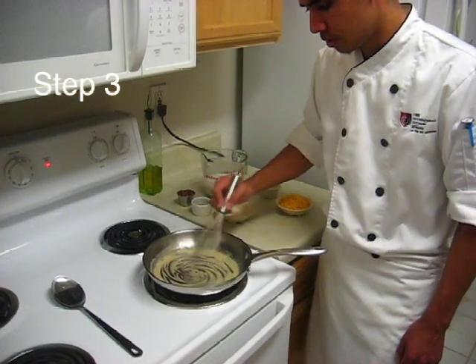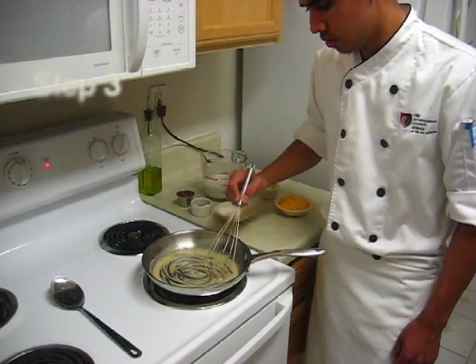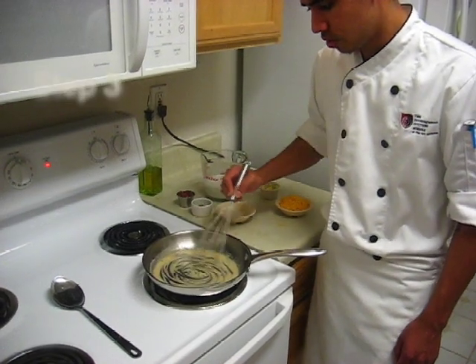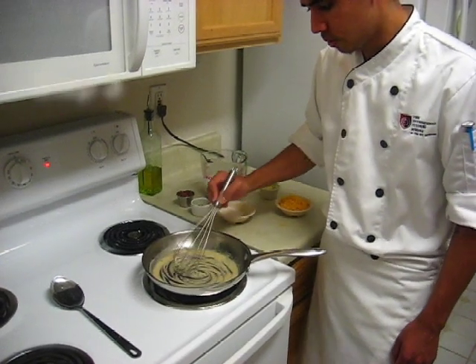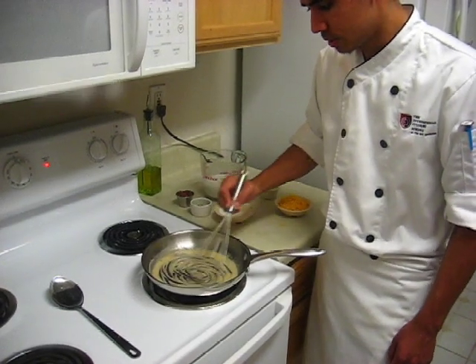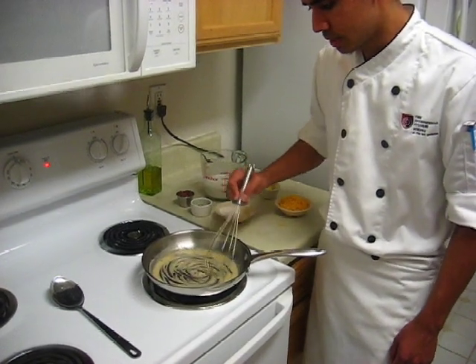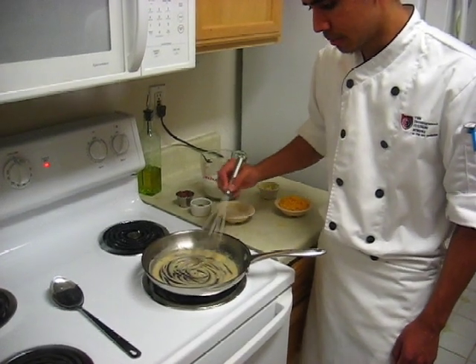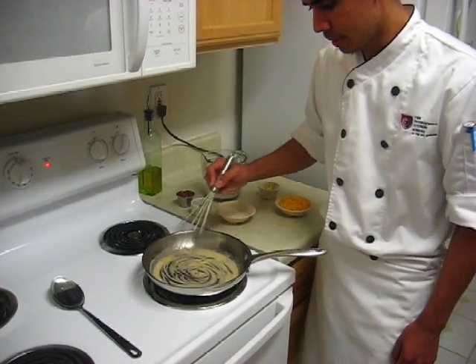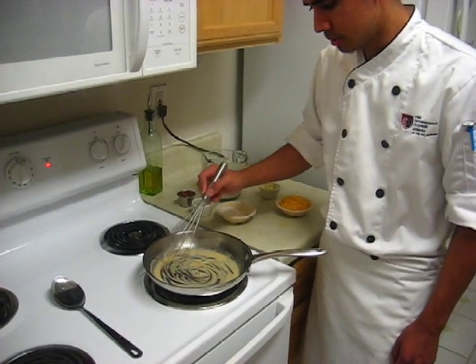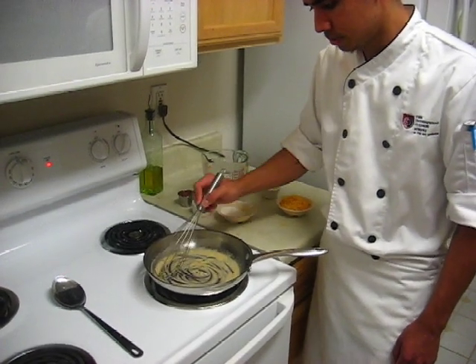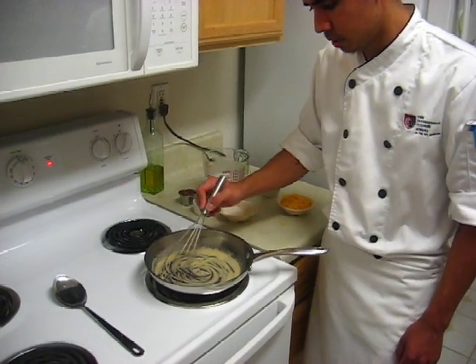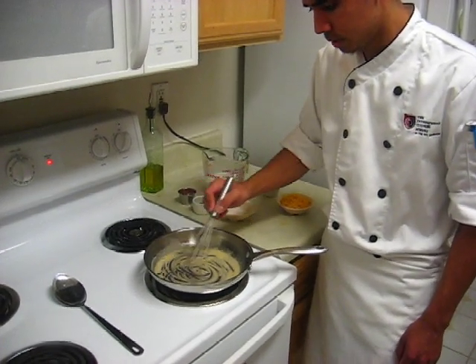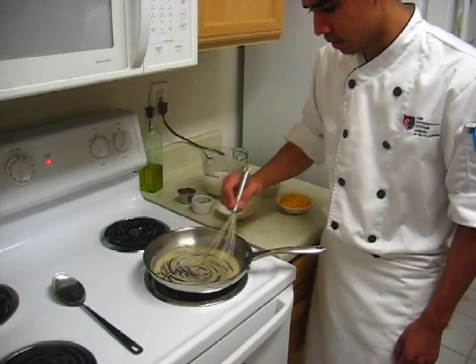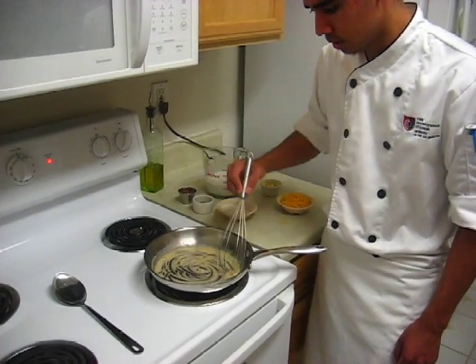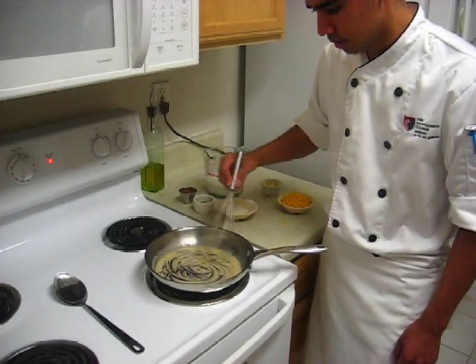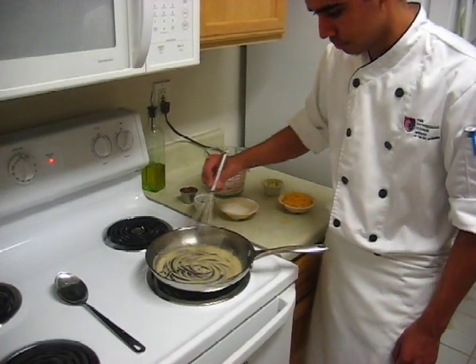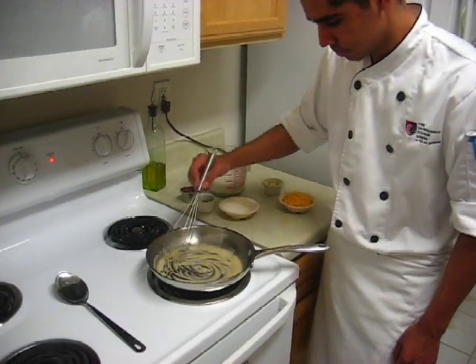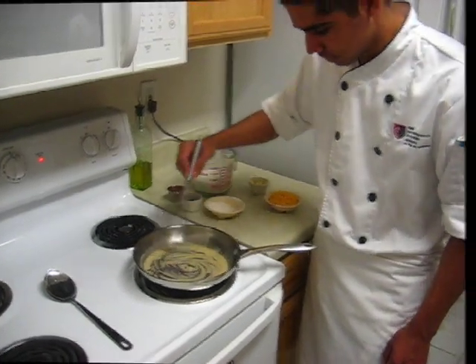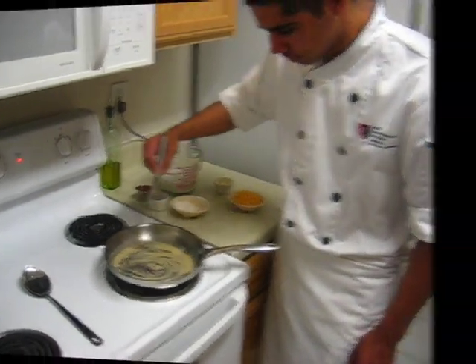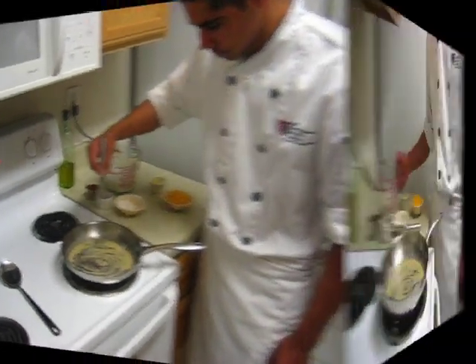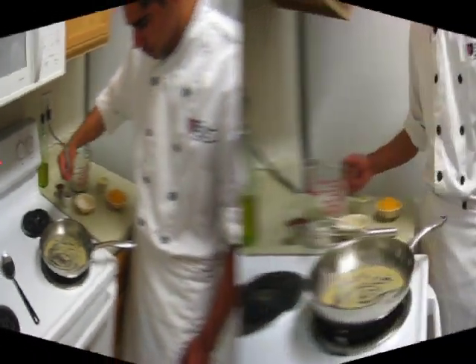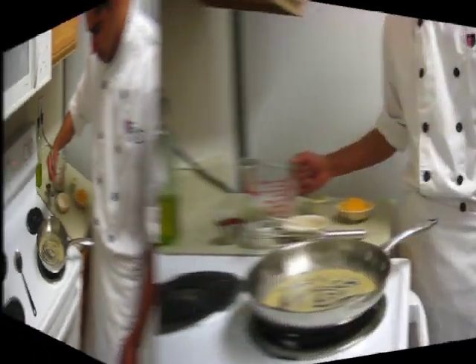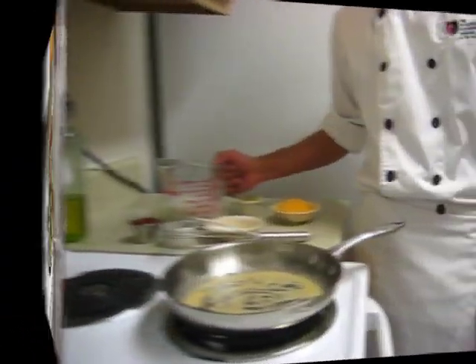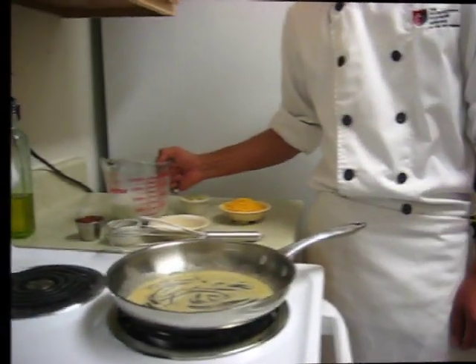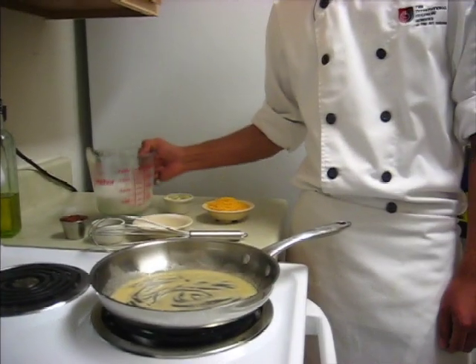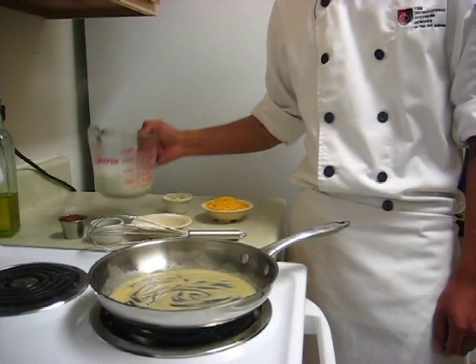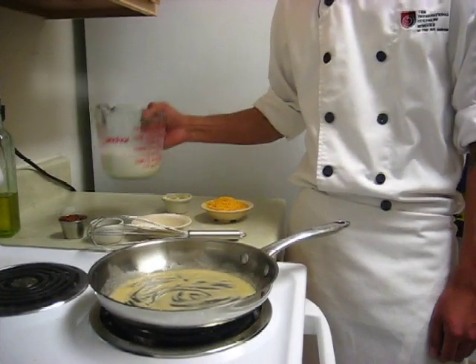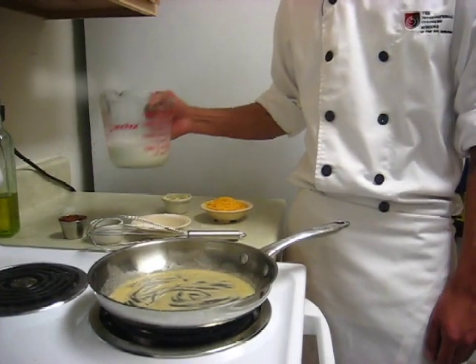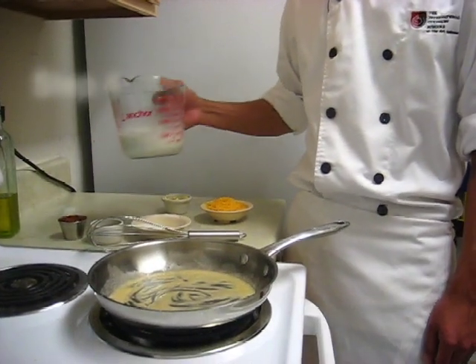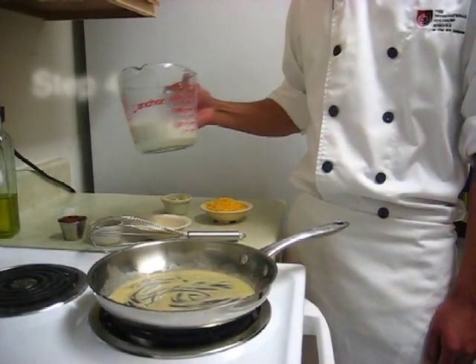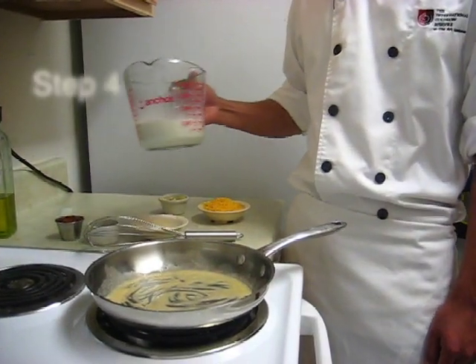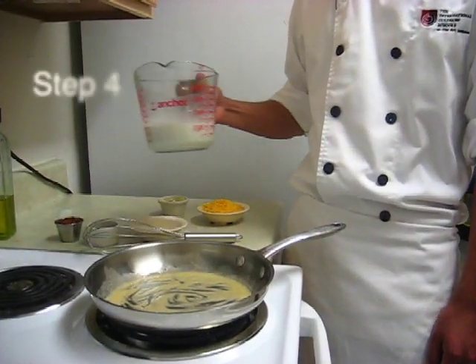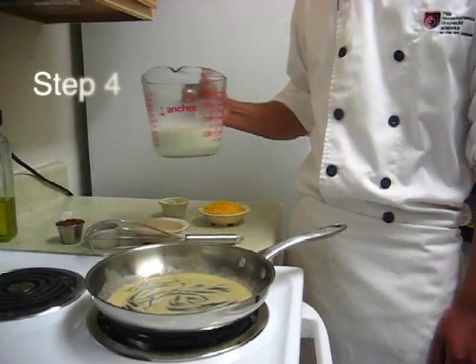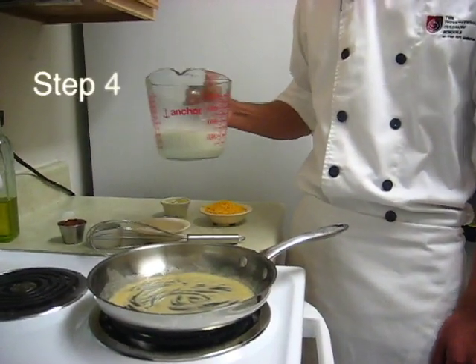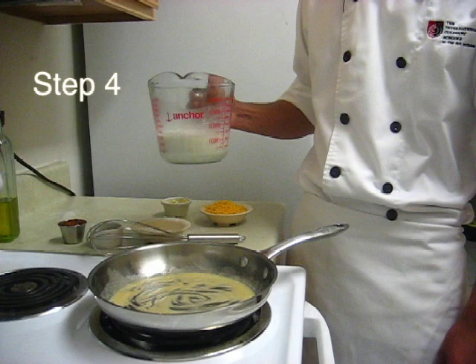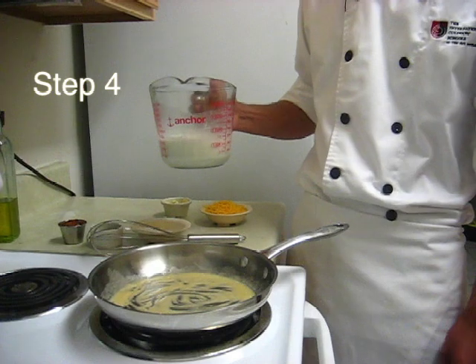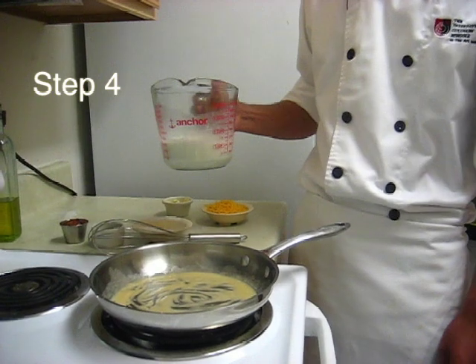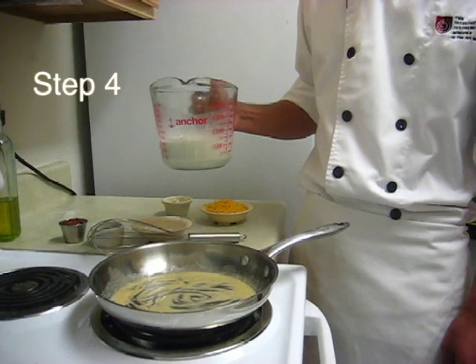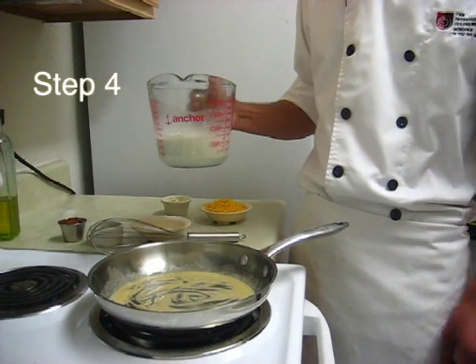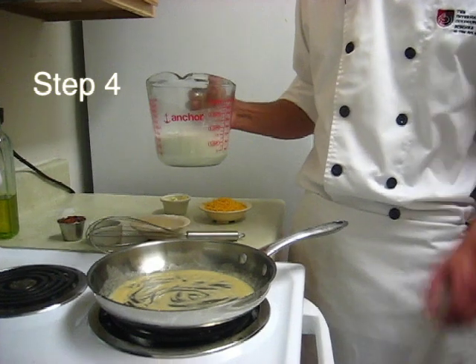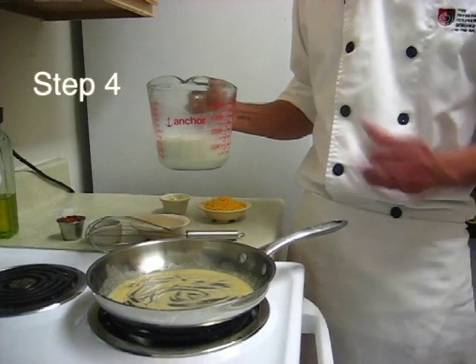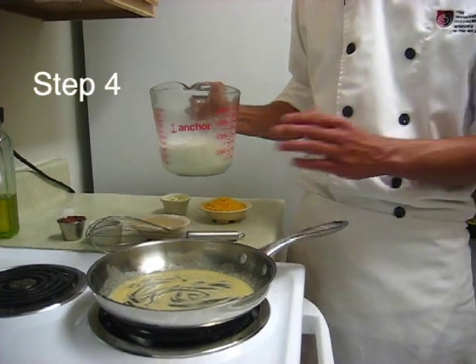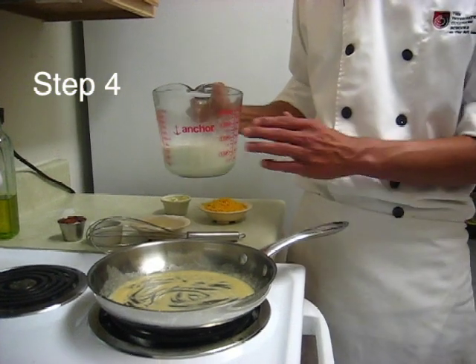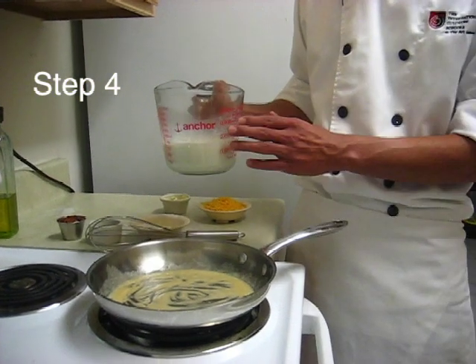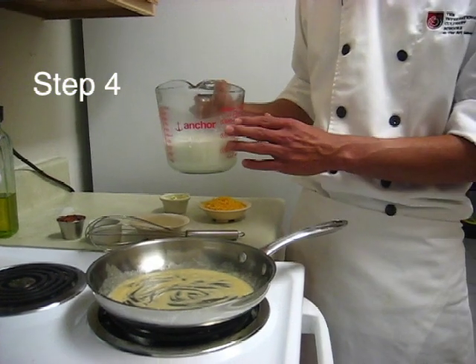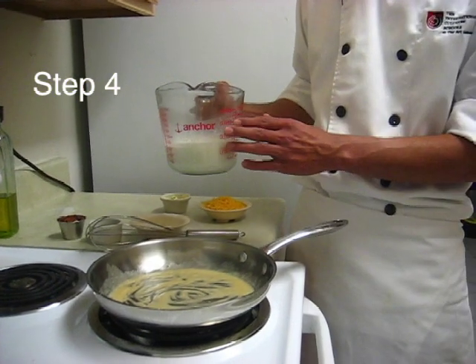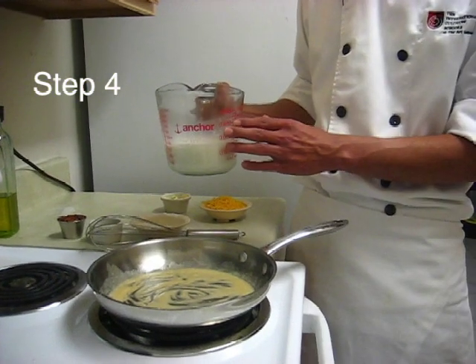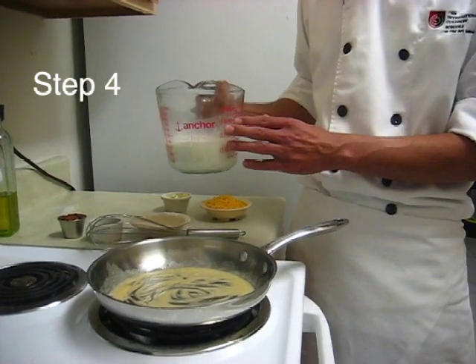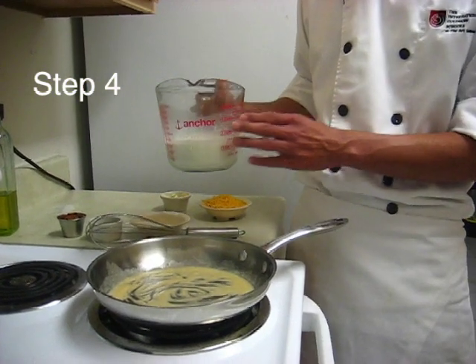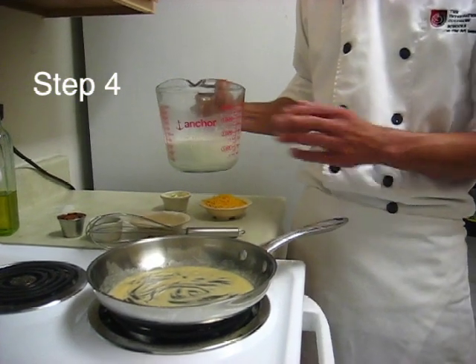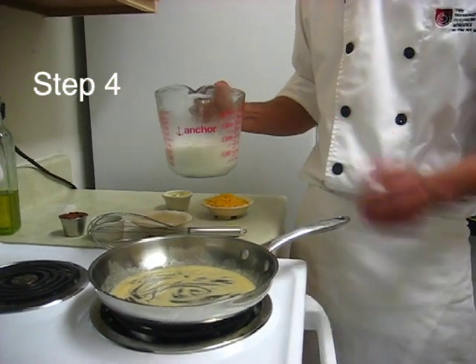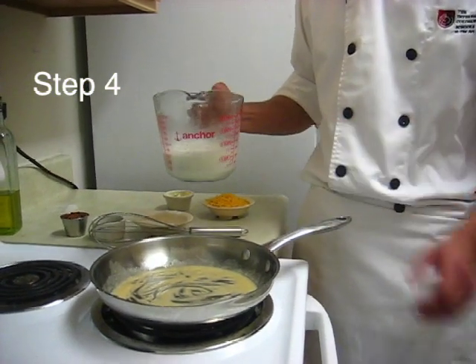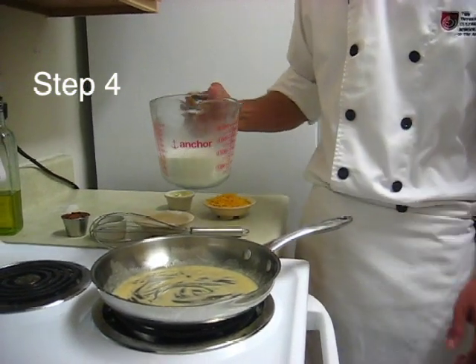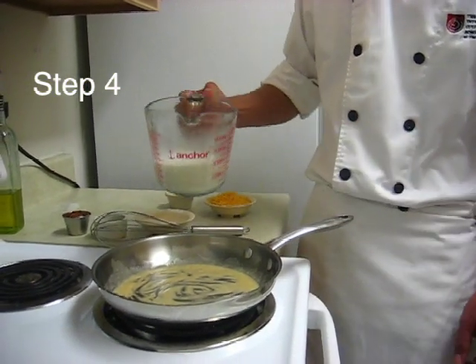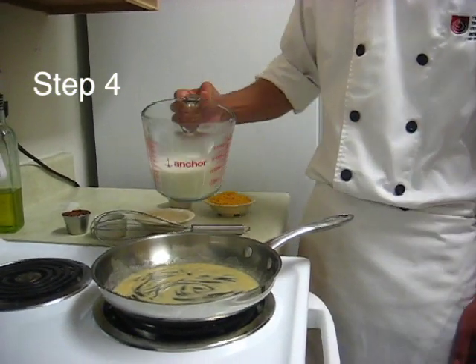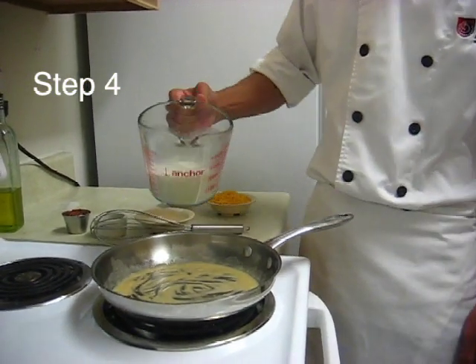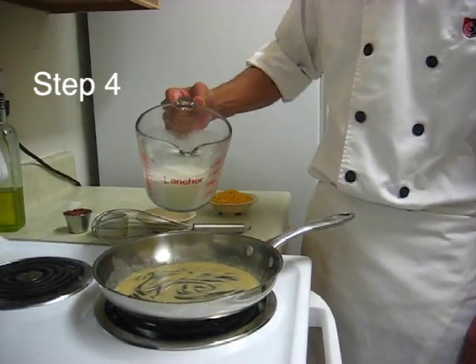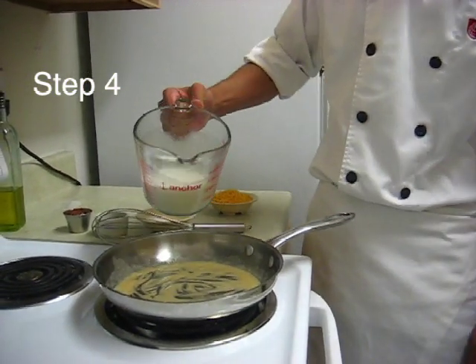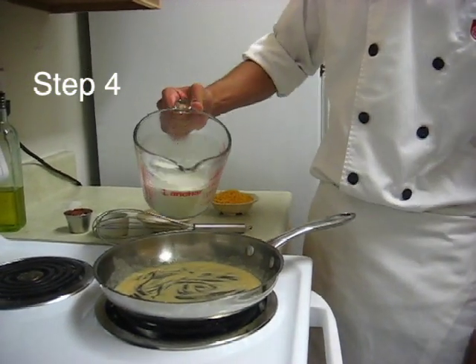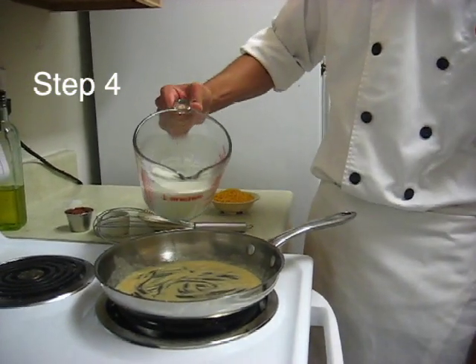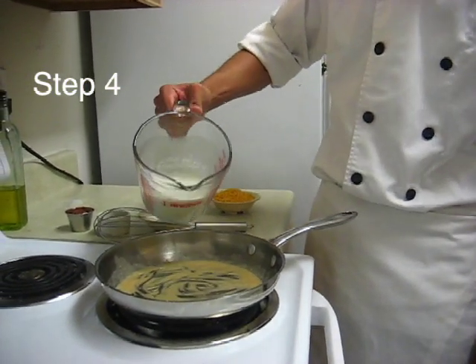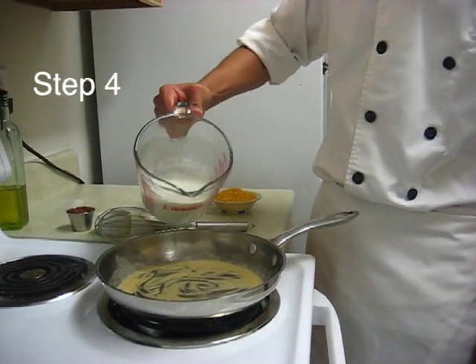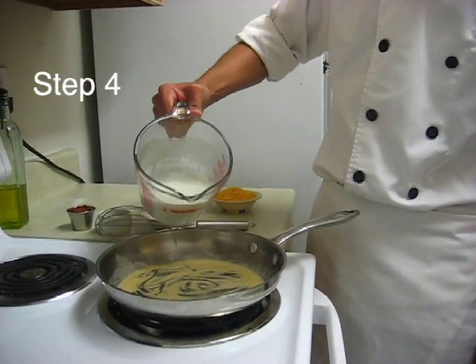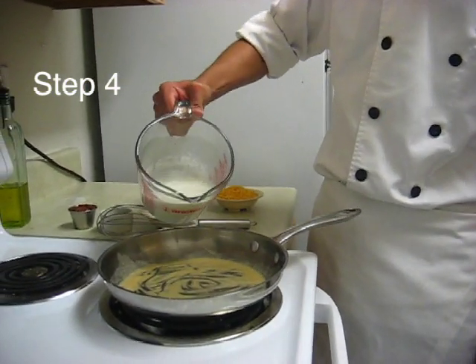You don't want to take it past the blonde color. That should be good. Next, you want to add your 2% milk and add a little bit of heavy cream to add some richness to the sauce.